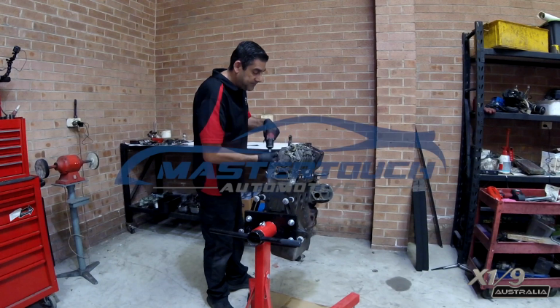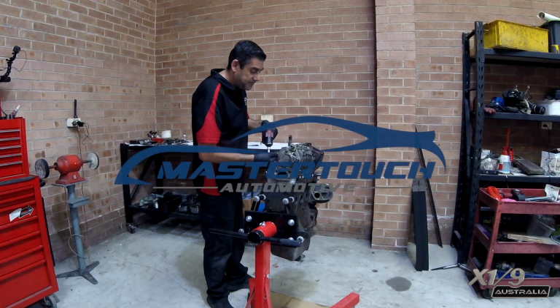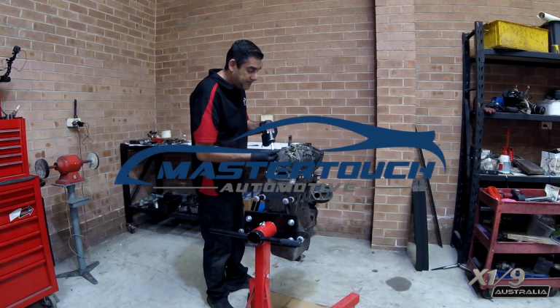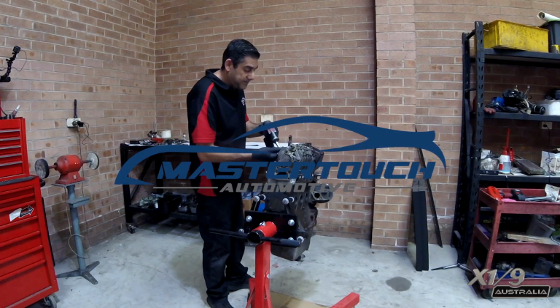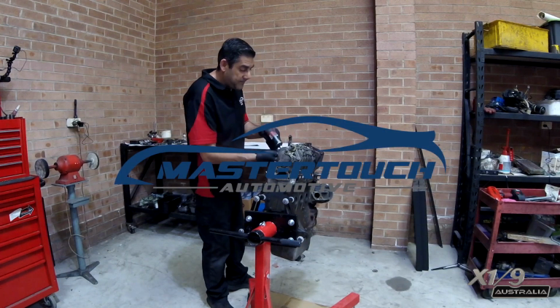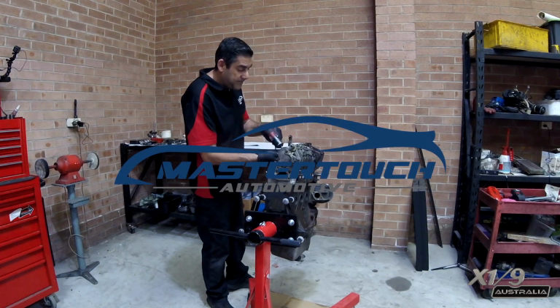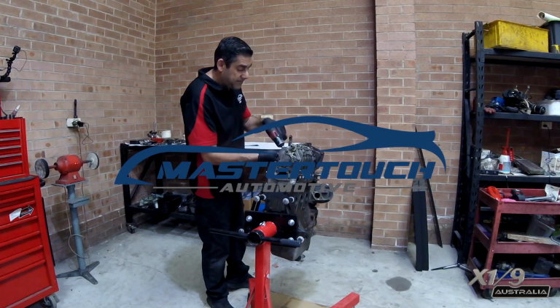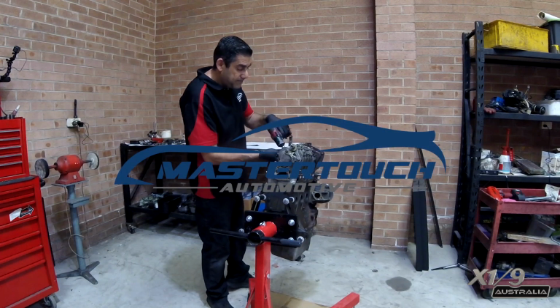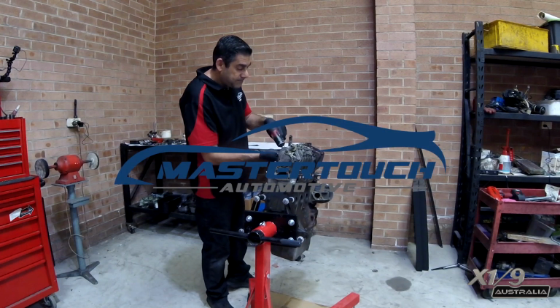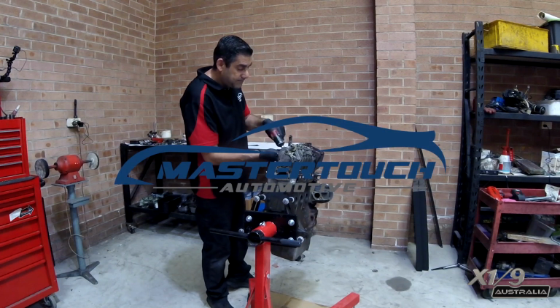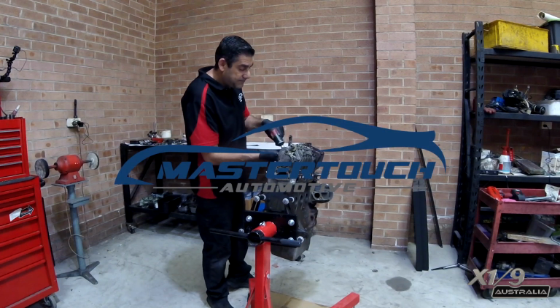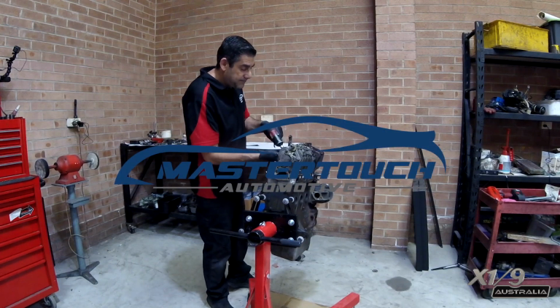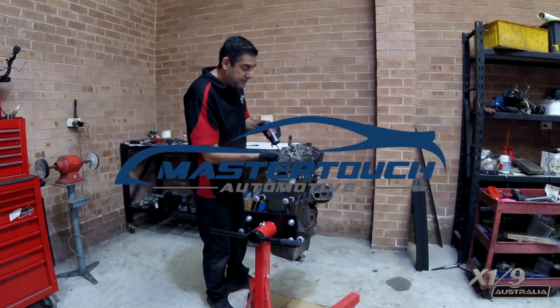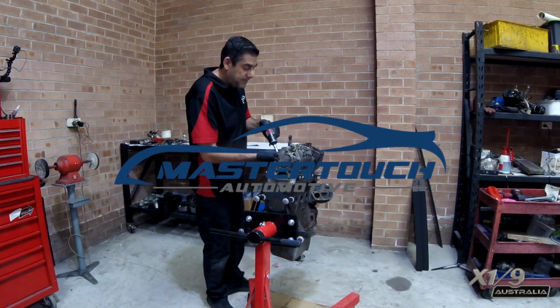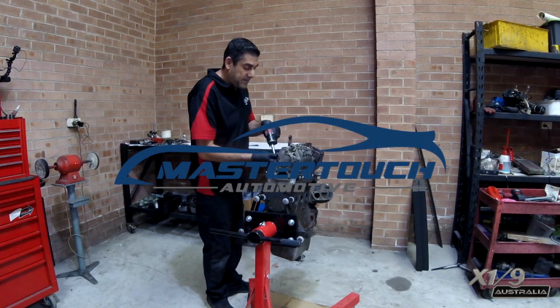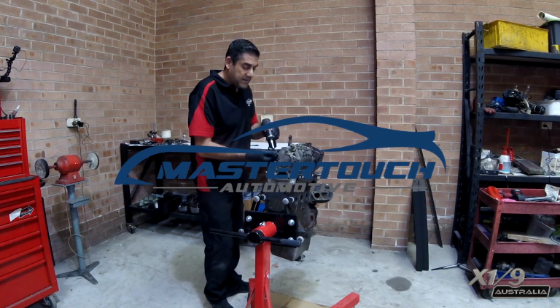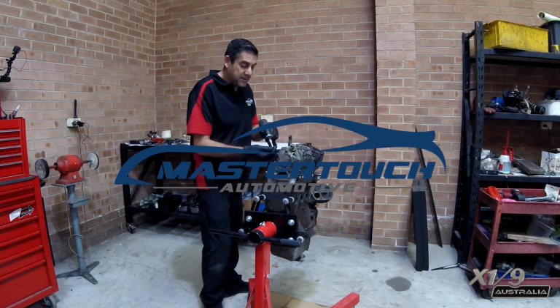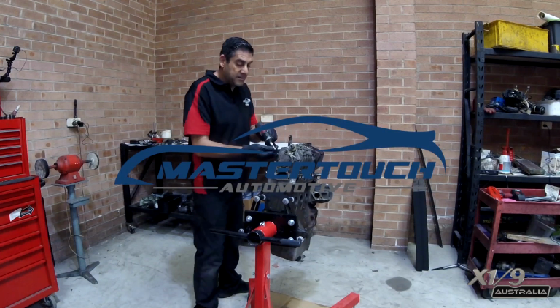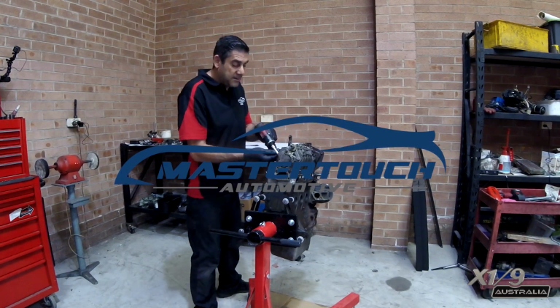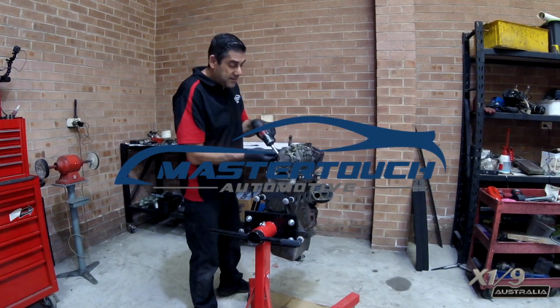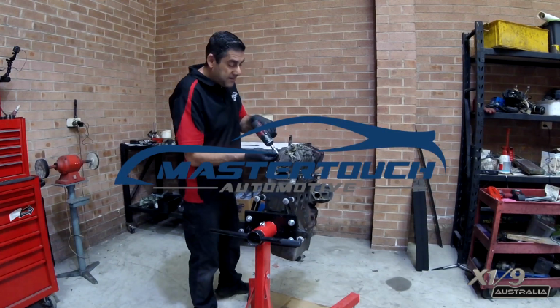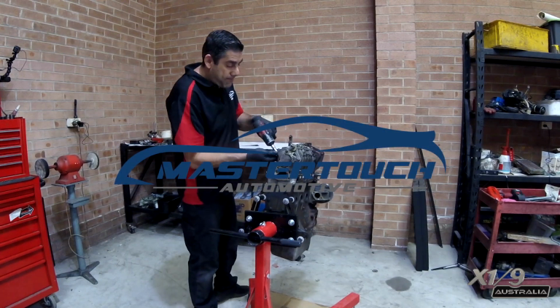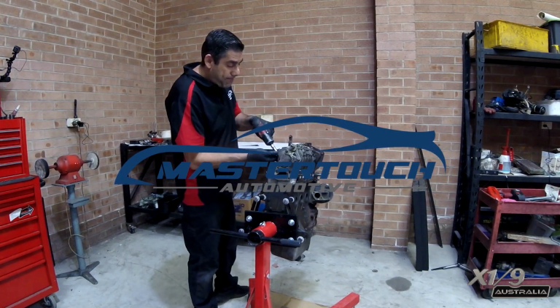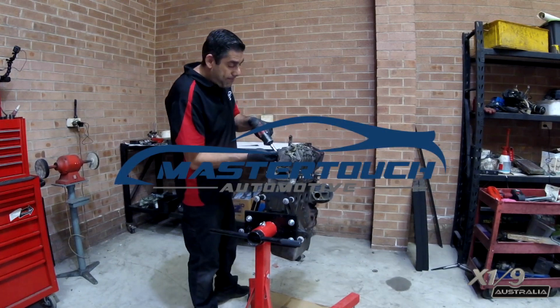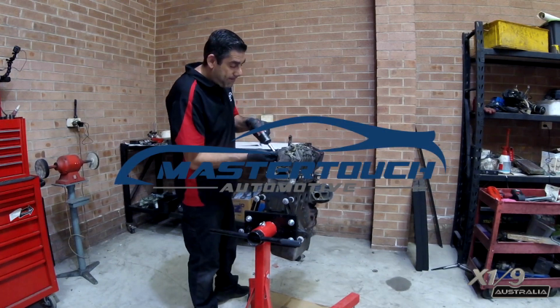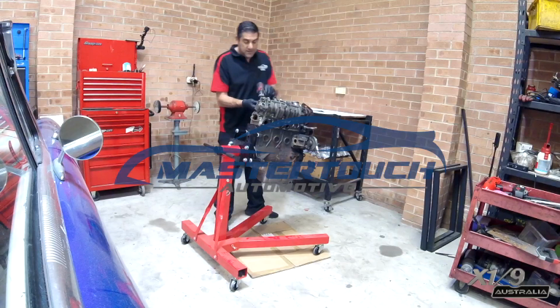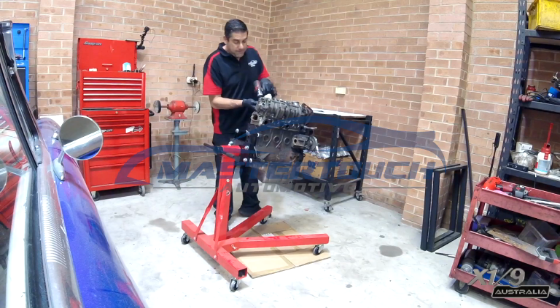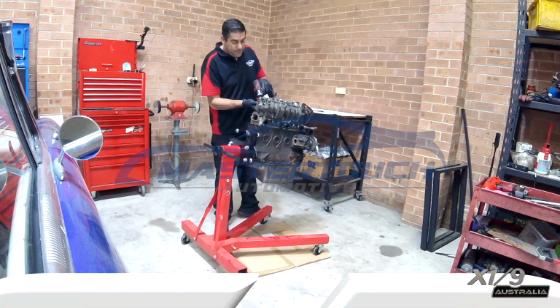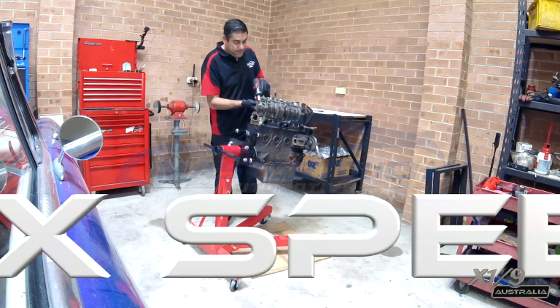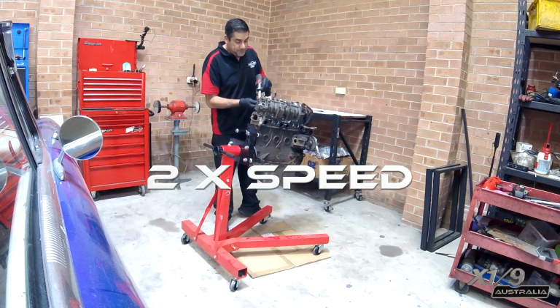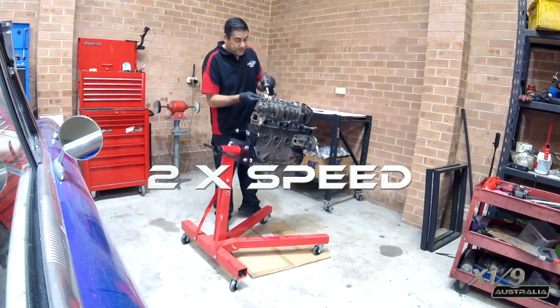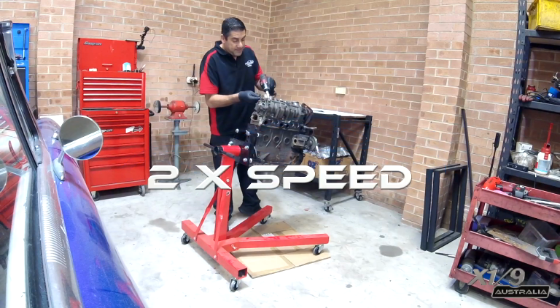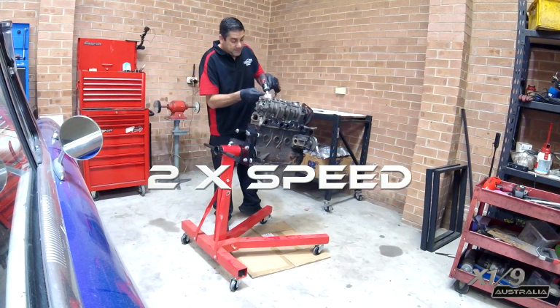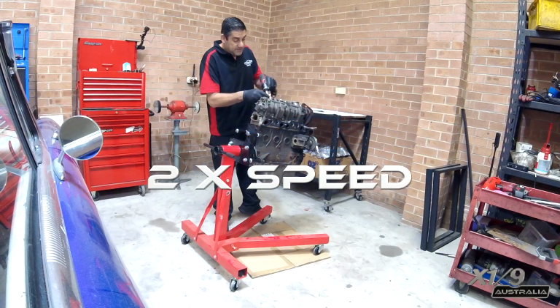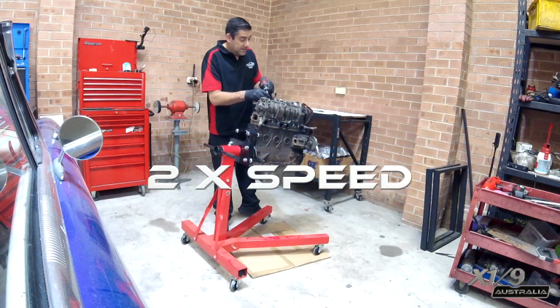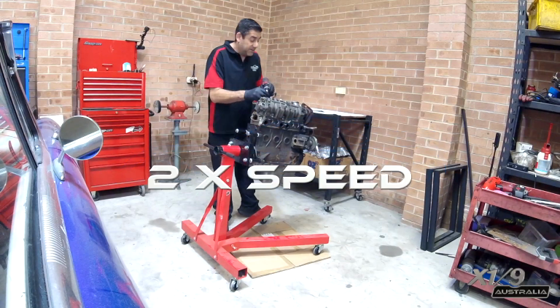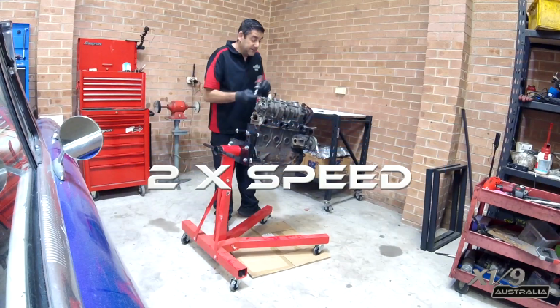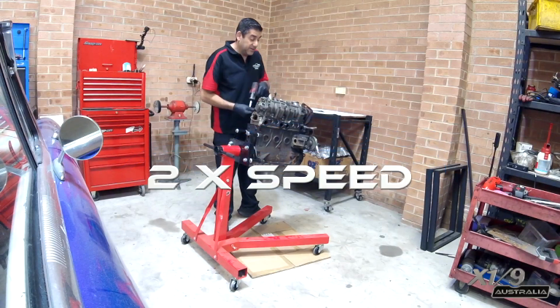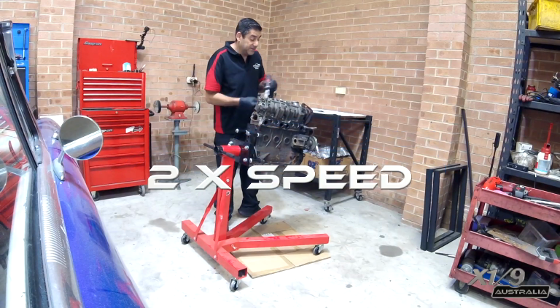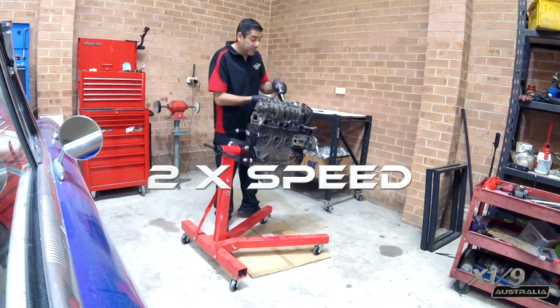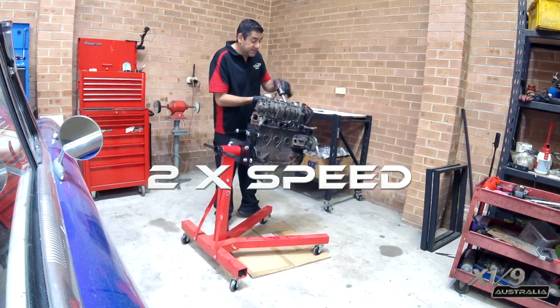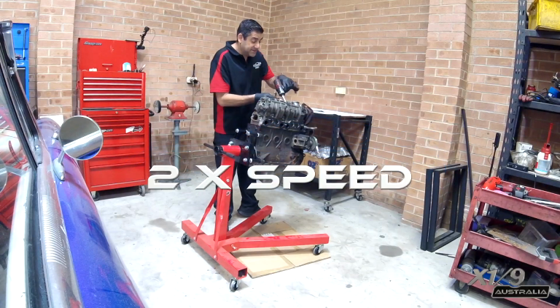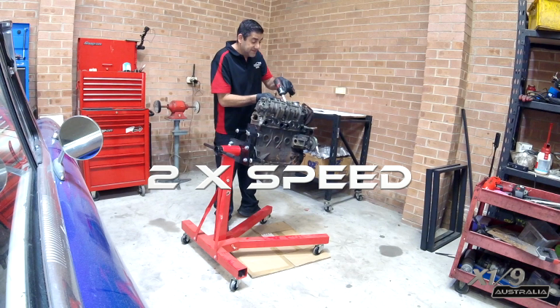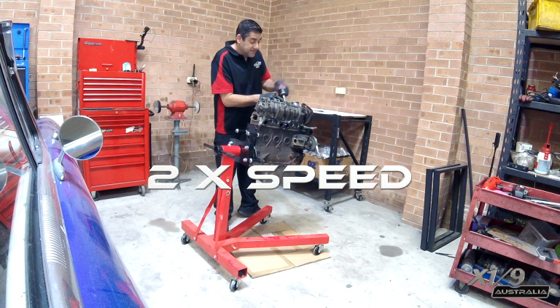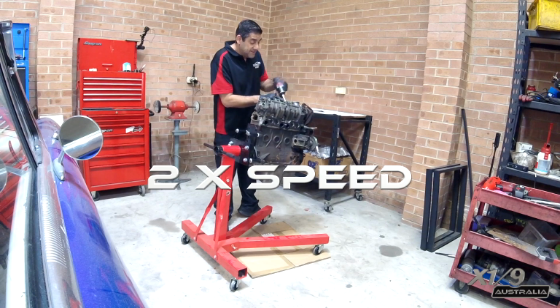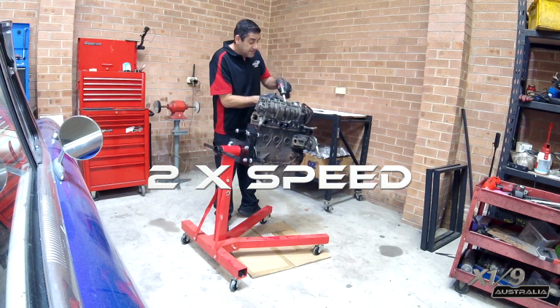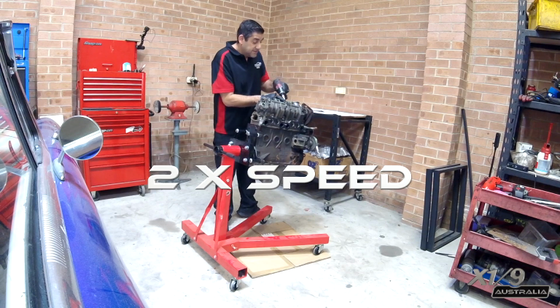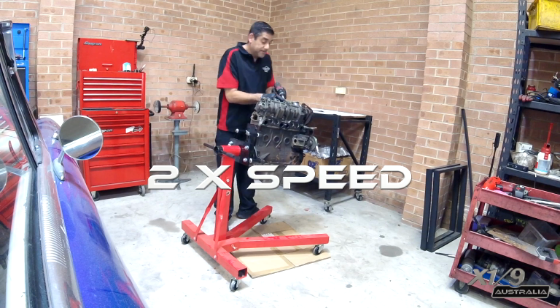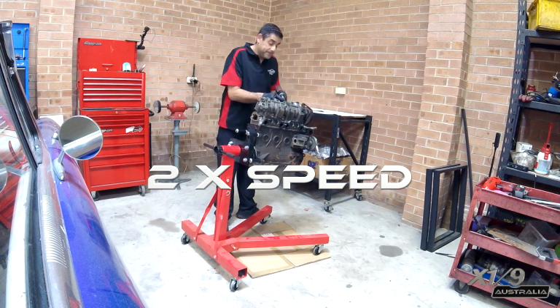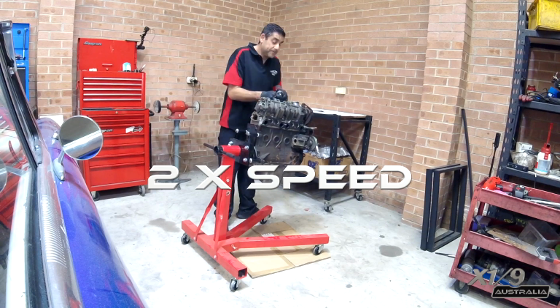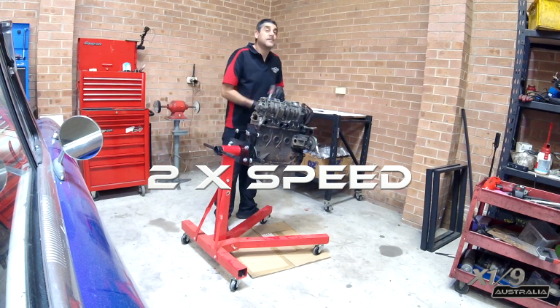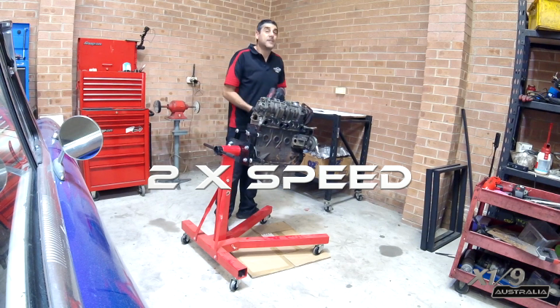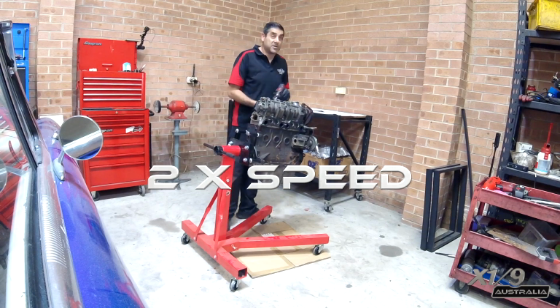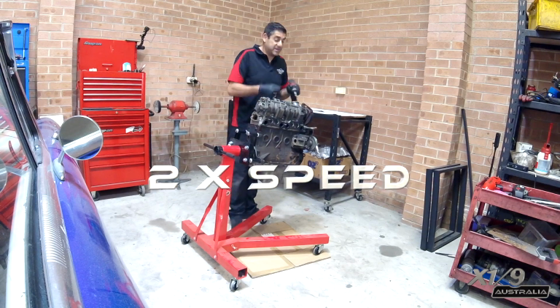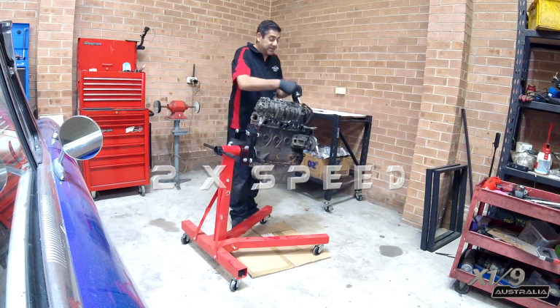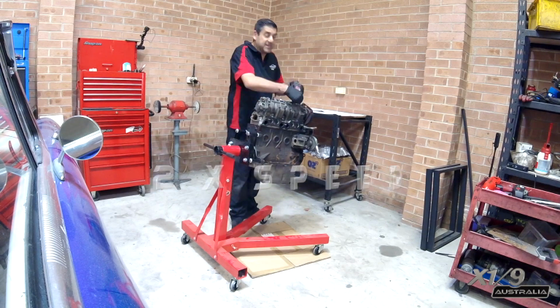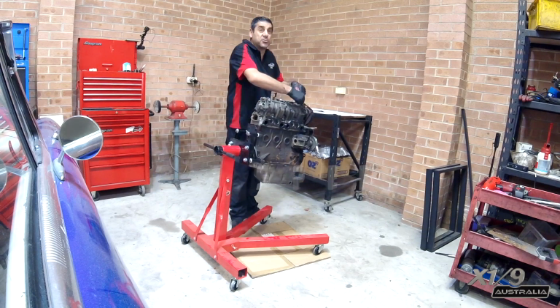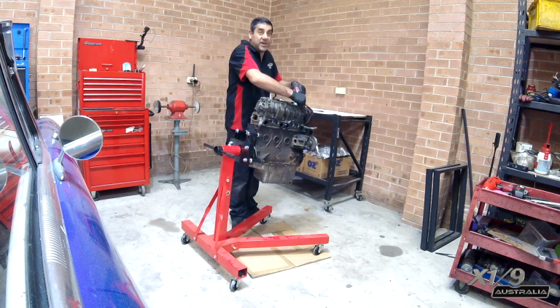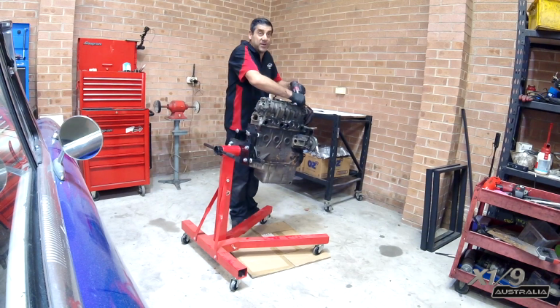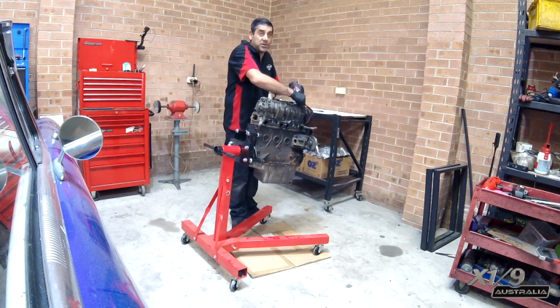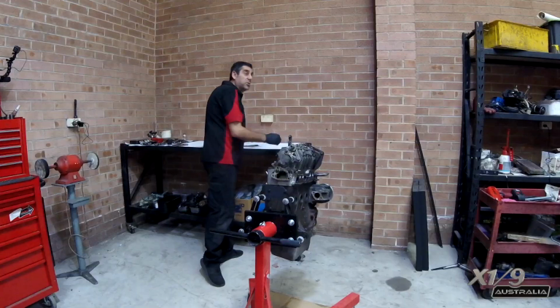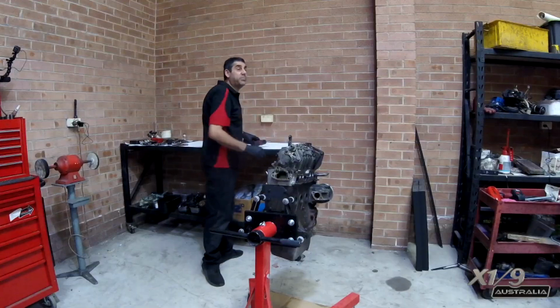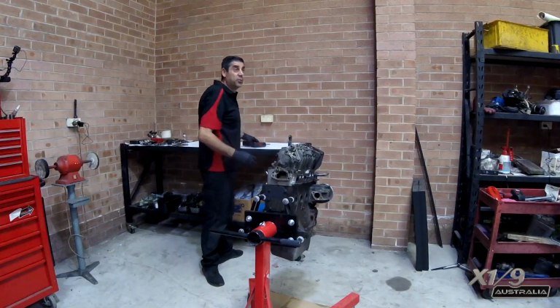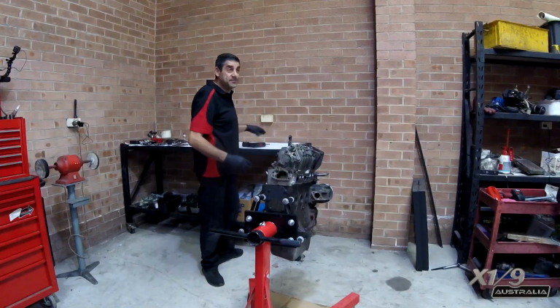Today I'm at MasterTouch Automotive and this is Maurizio. He's going to be disassembling the entire engine as well as reassembling the new one.